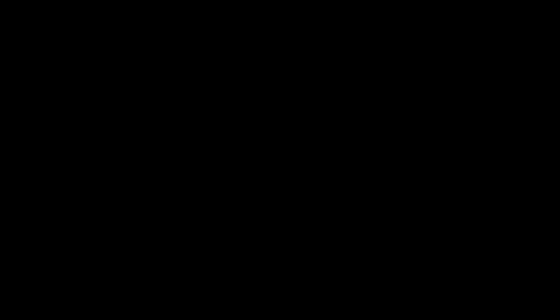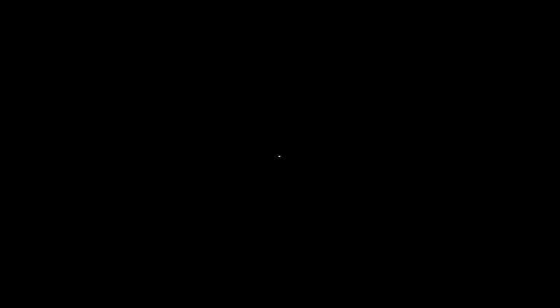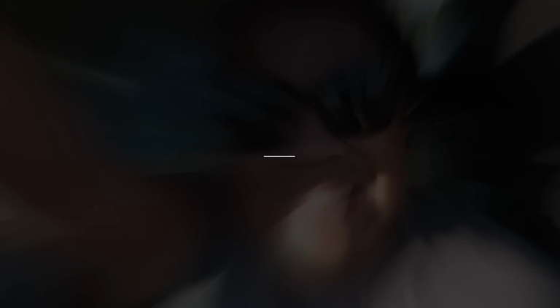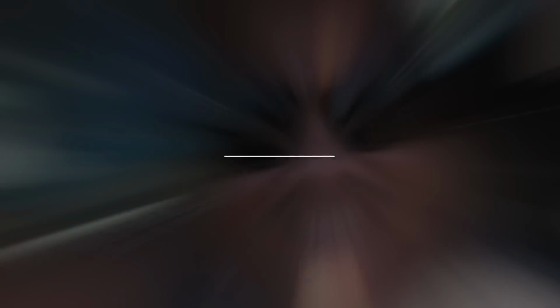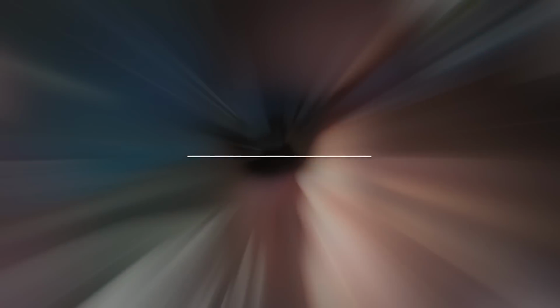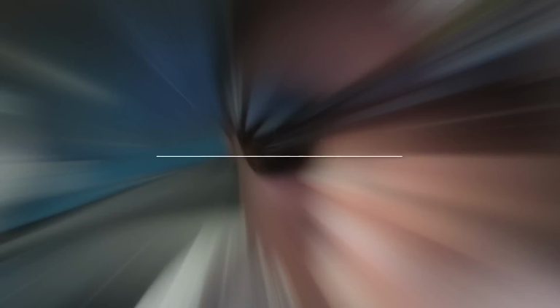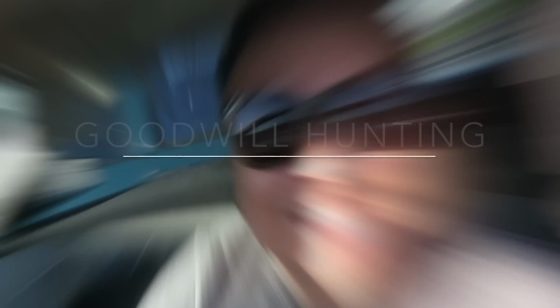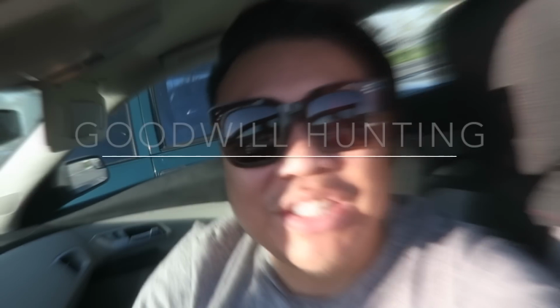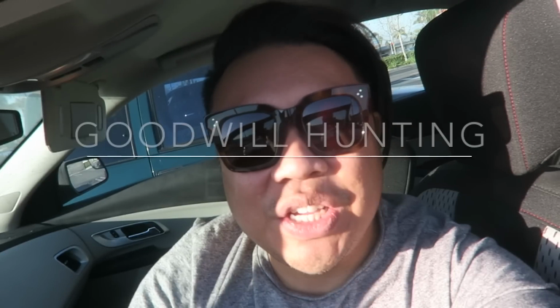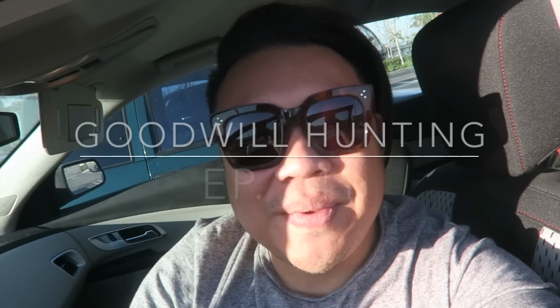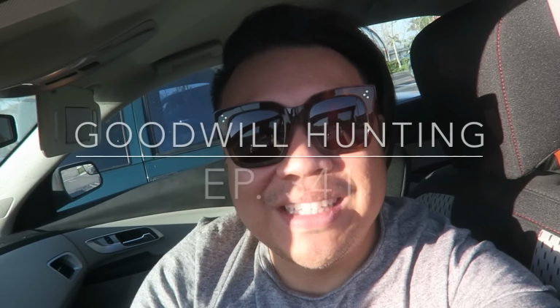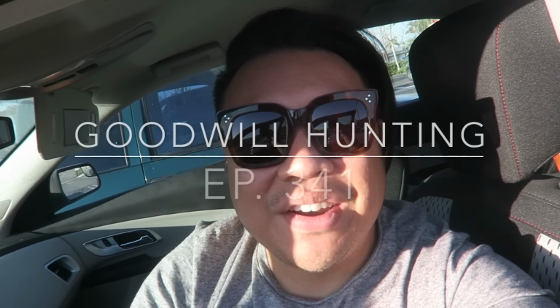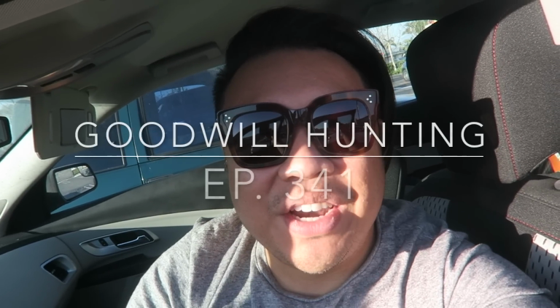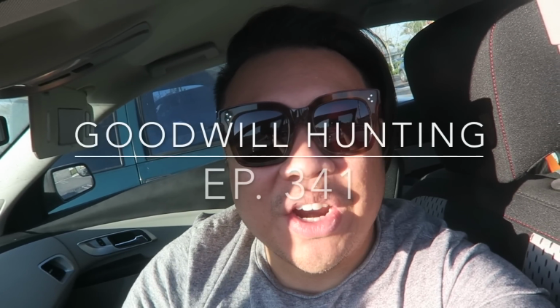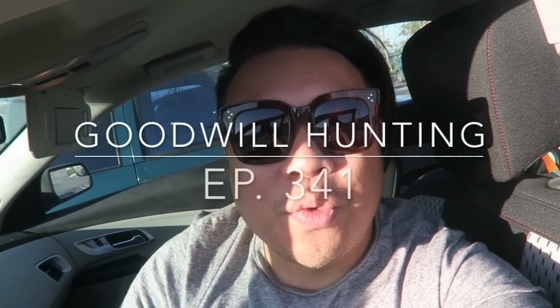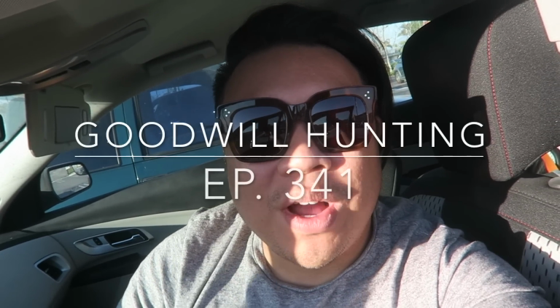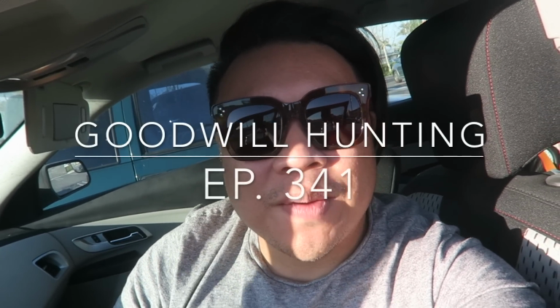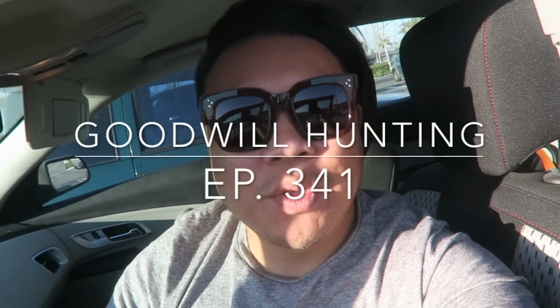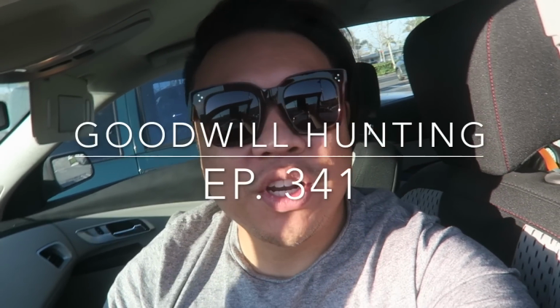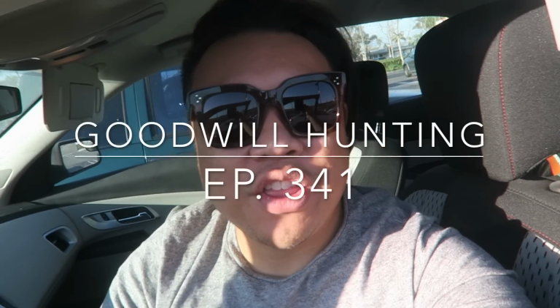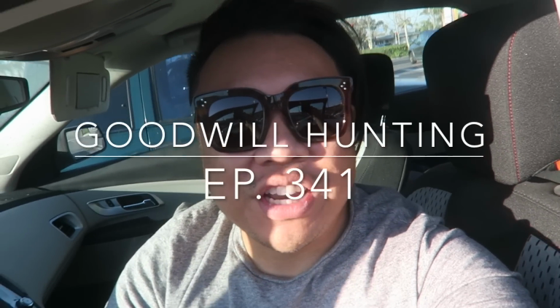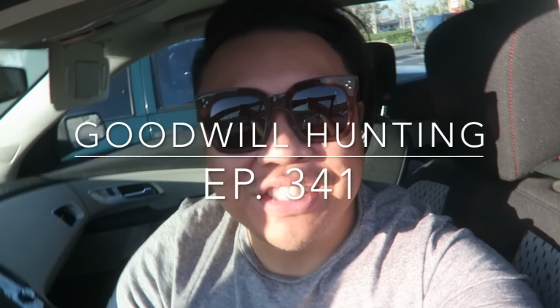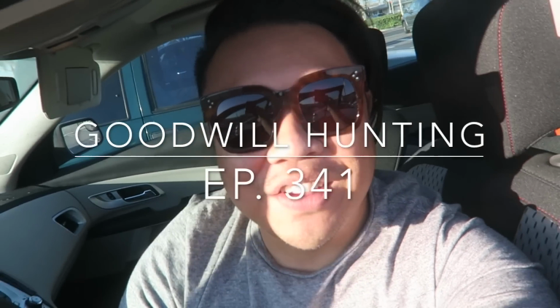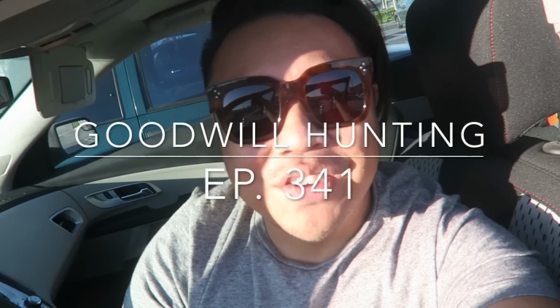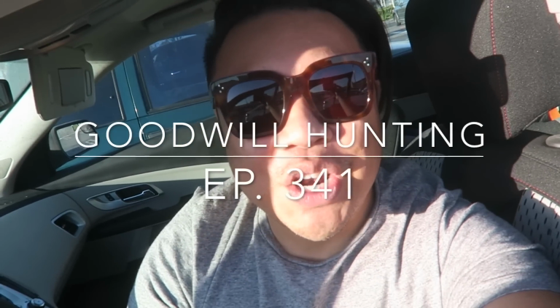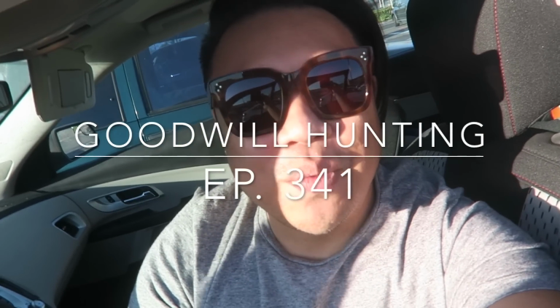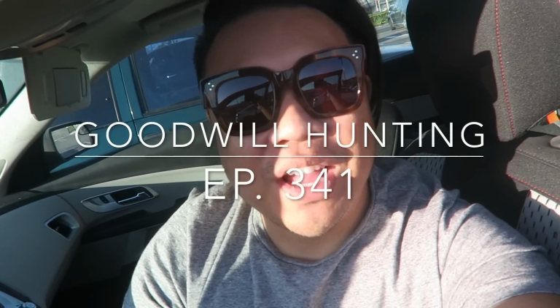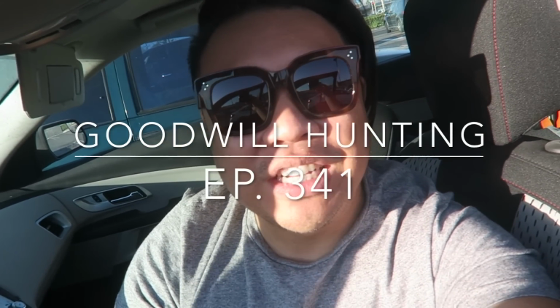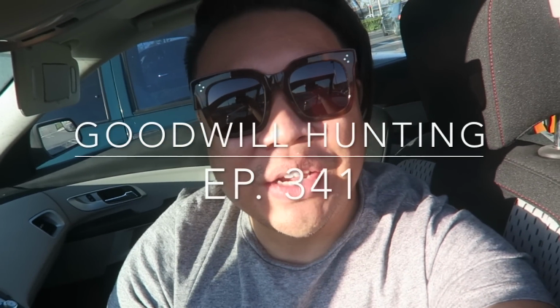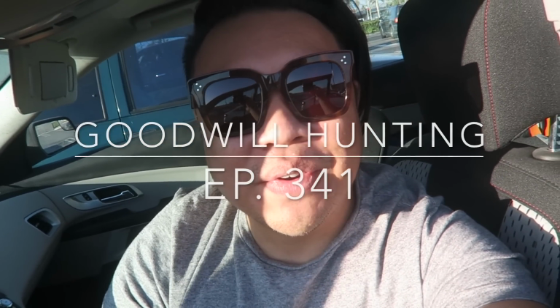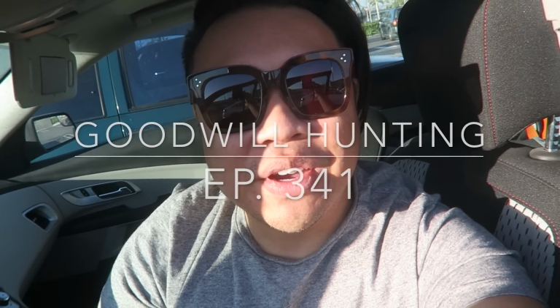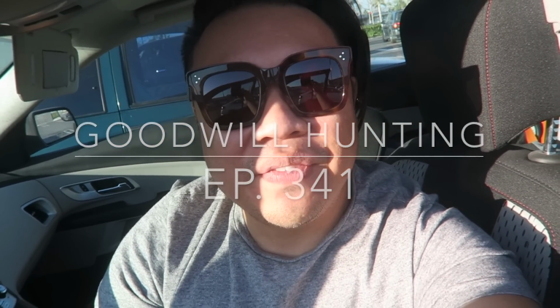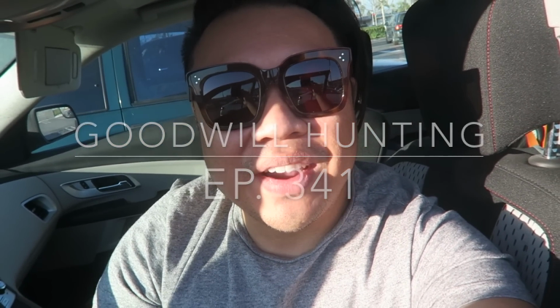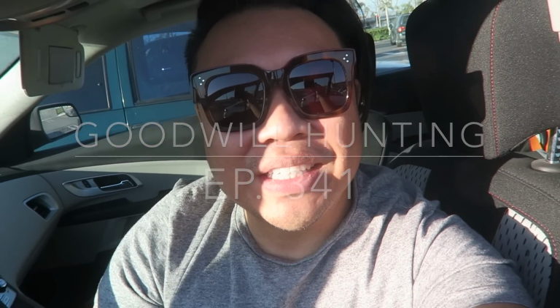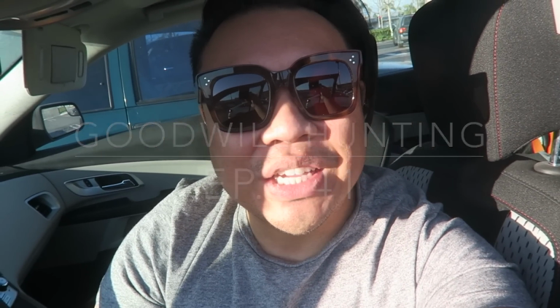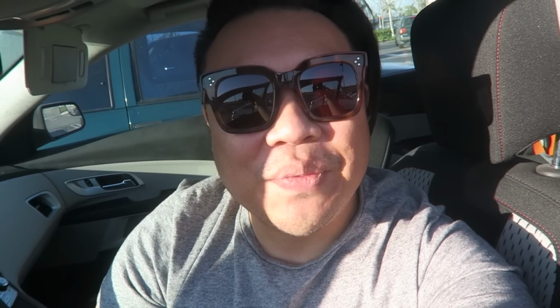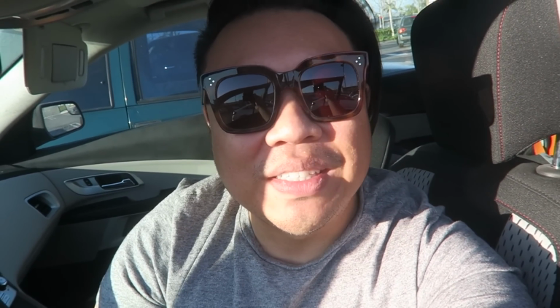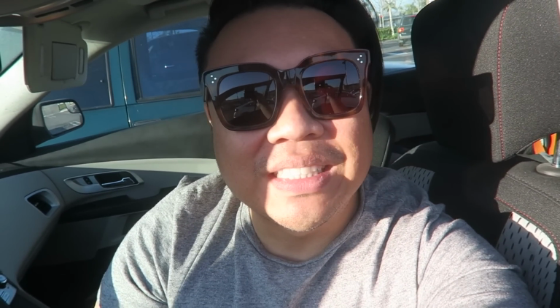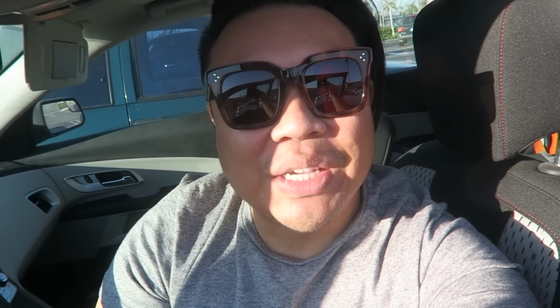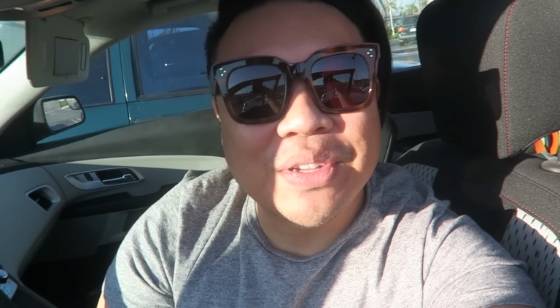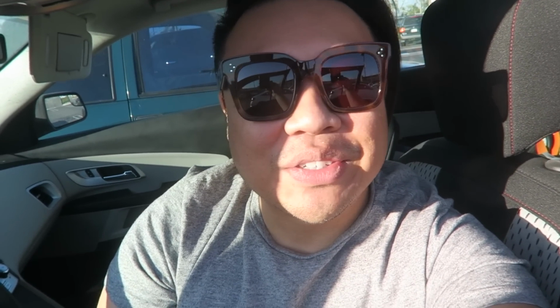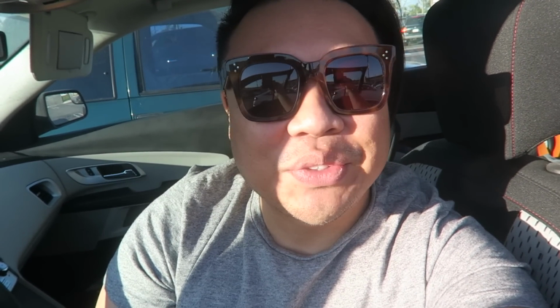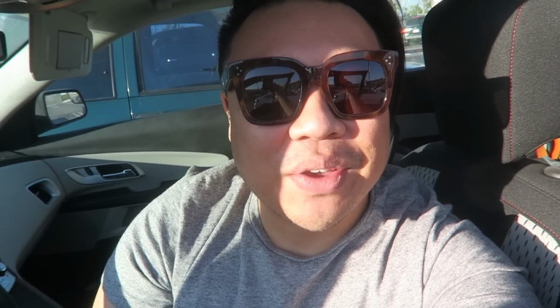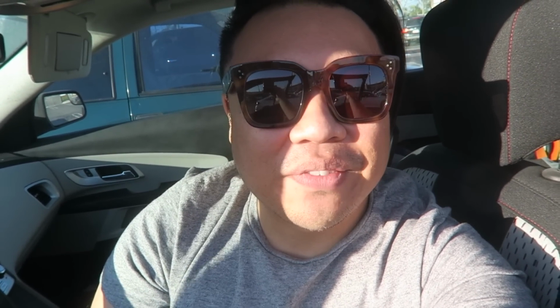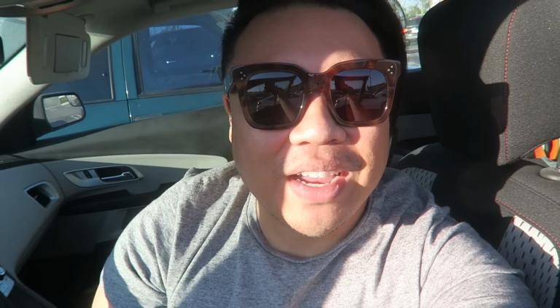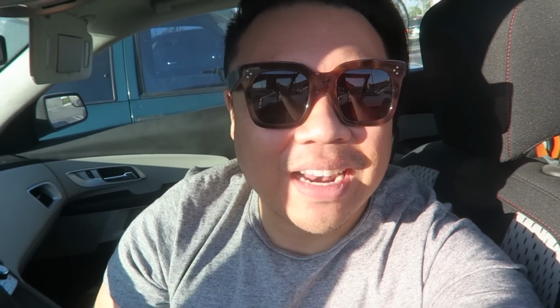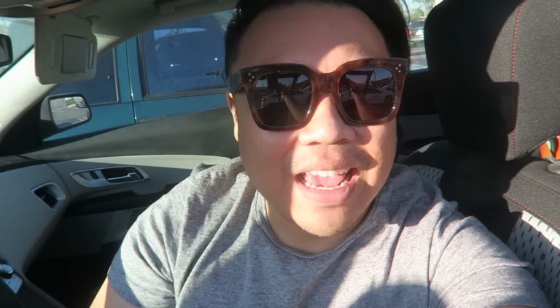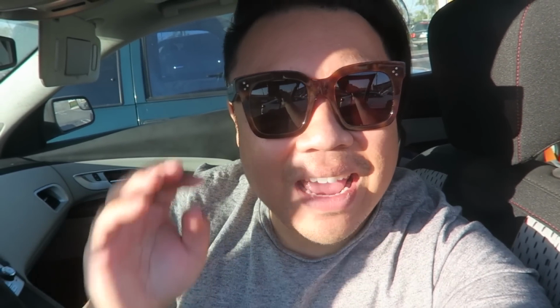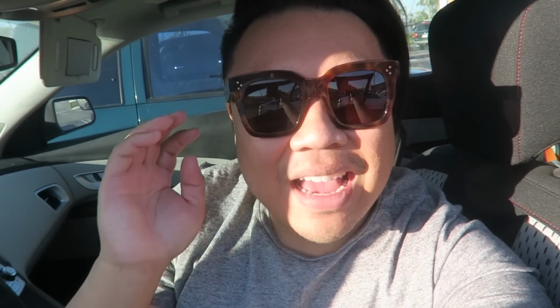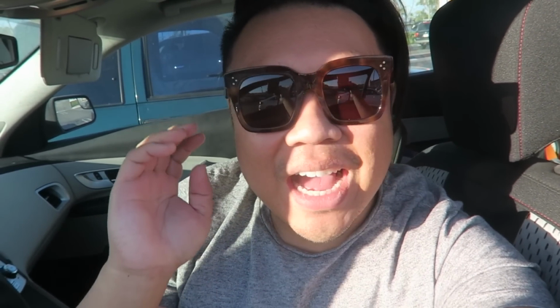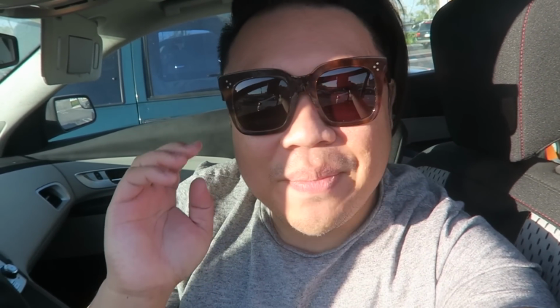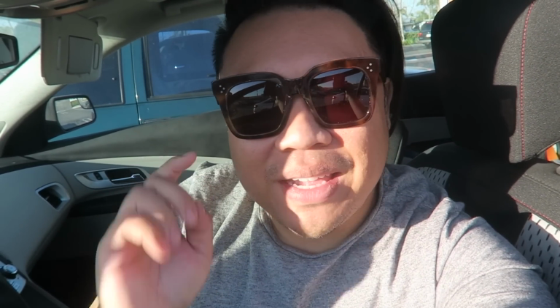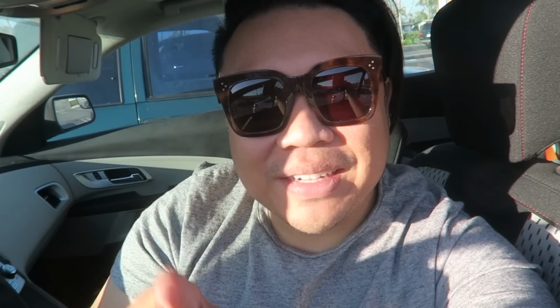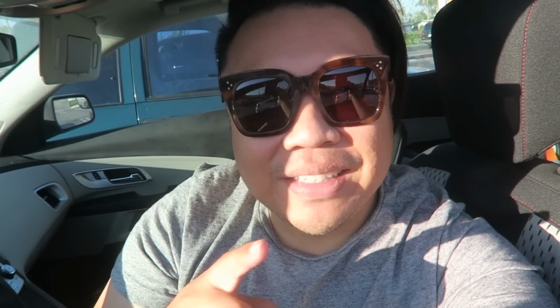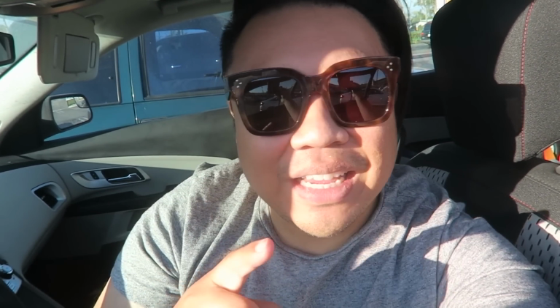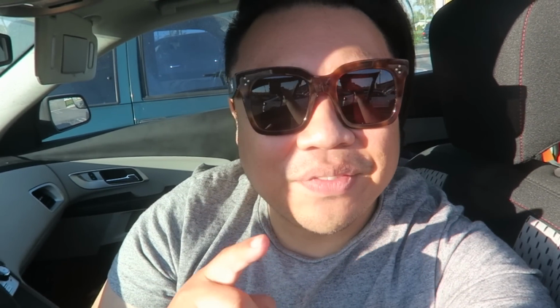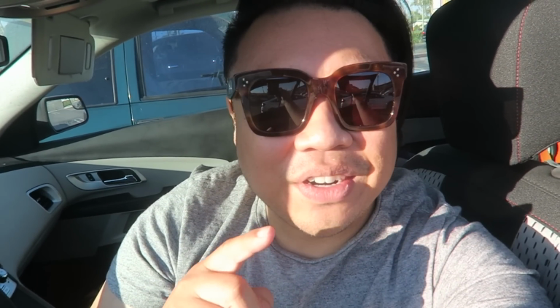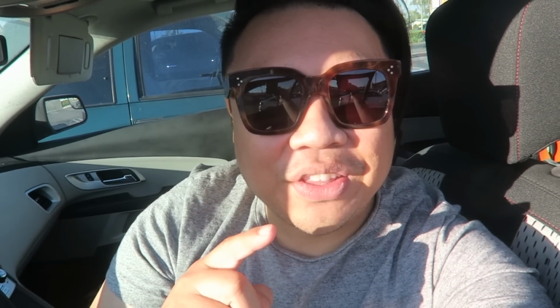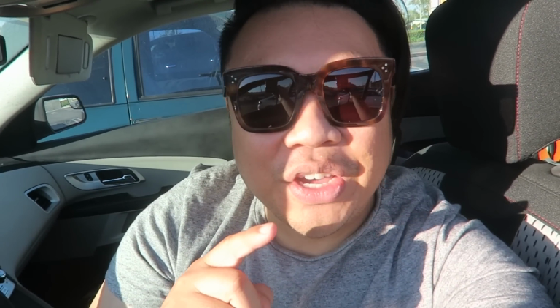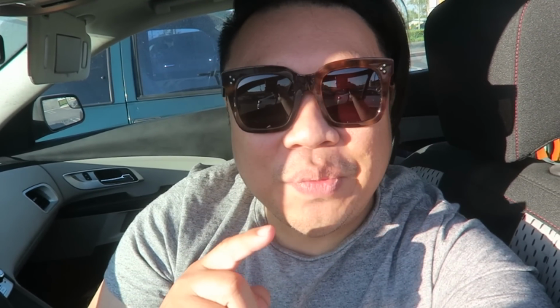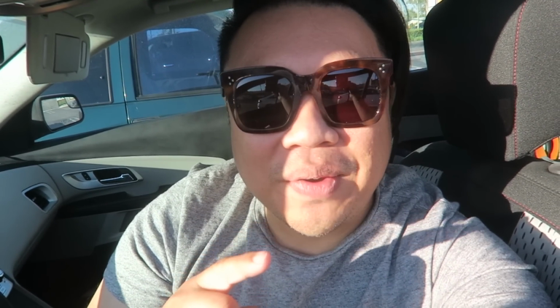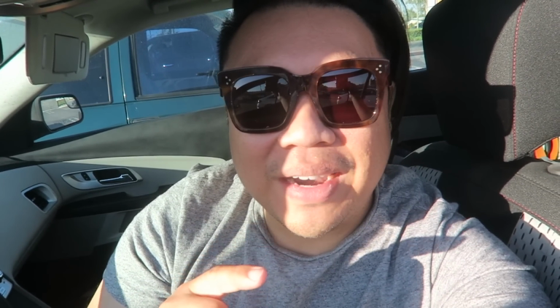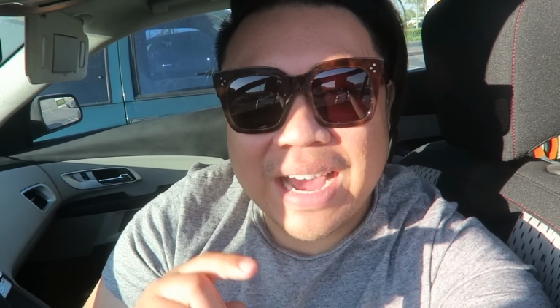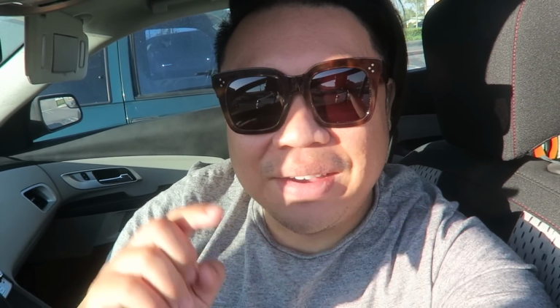Greetings, salutations, YouTube. It's Hayden here. Welcome to another edition of Good Will Hunting. We're going to various Goodwill's to see which ones we can find. I'm here sitting in front of the Goodwill right now.